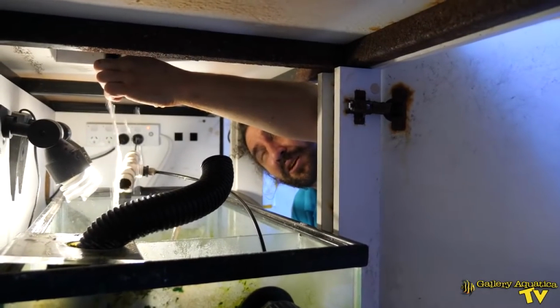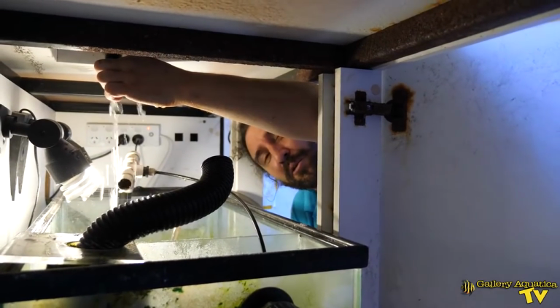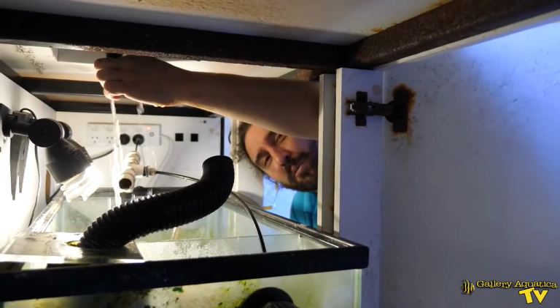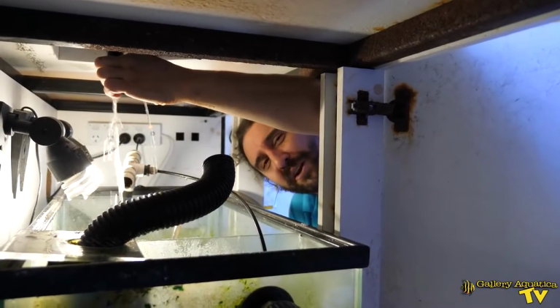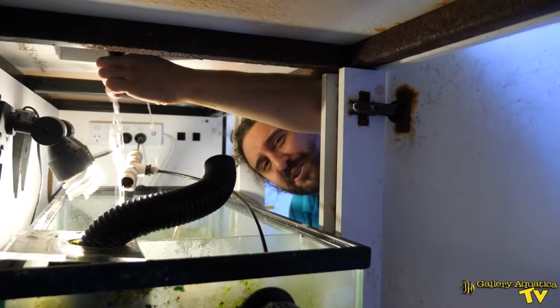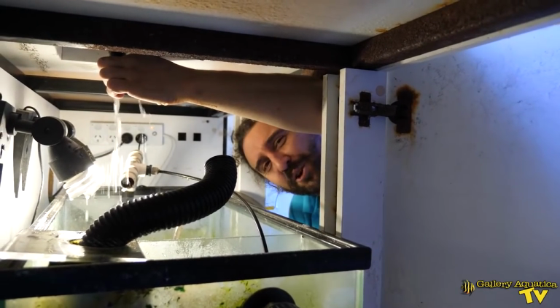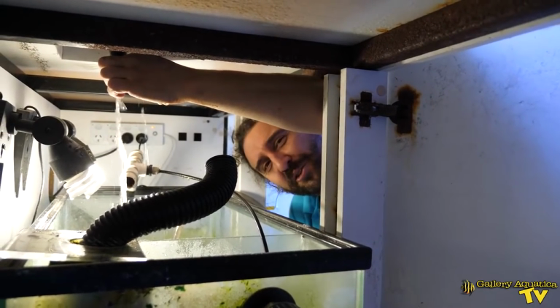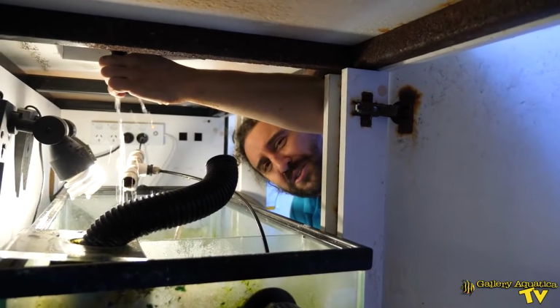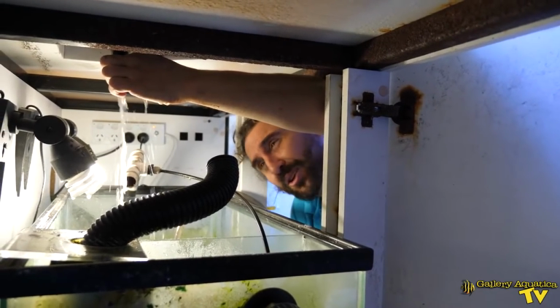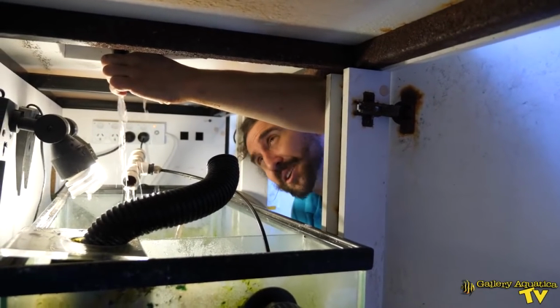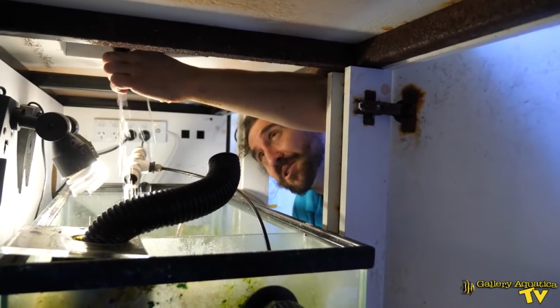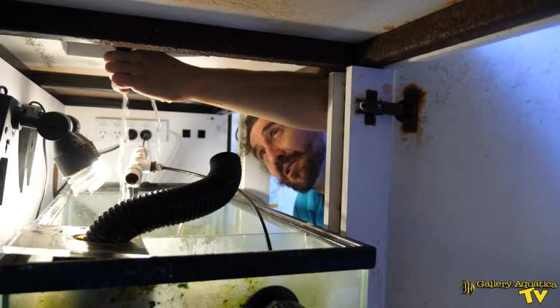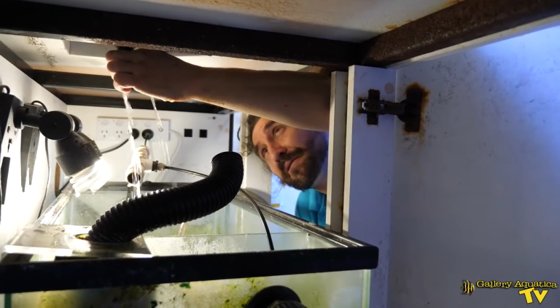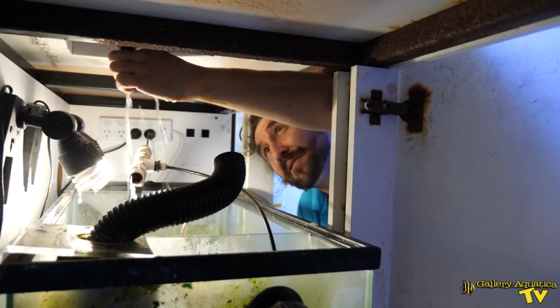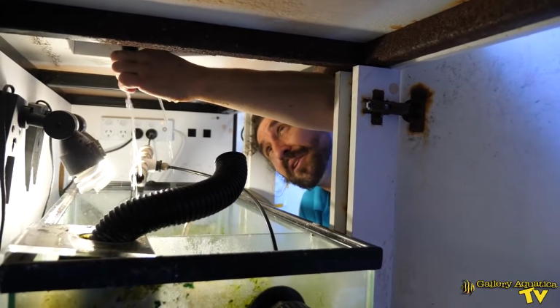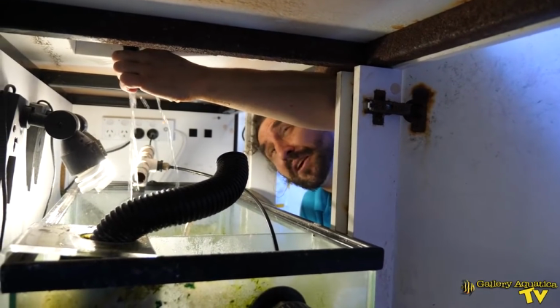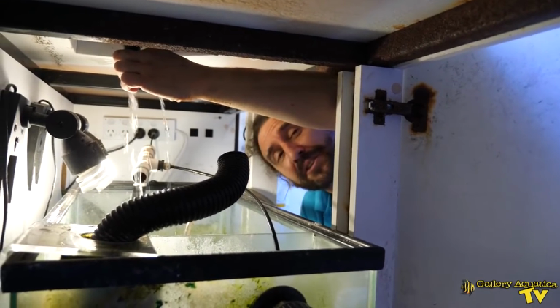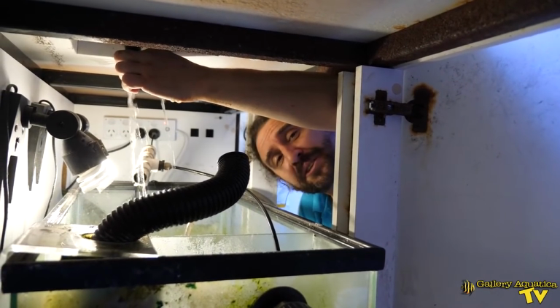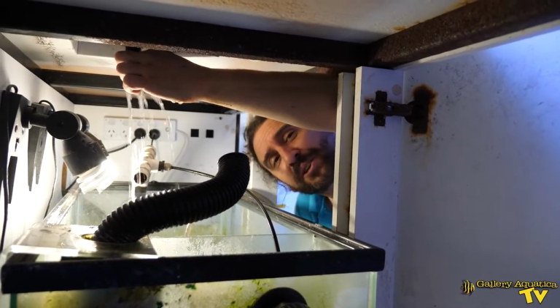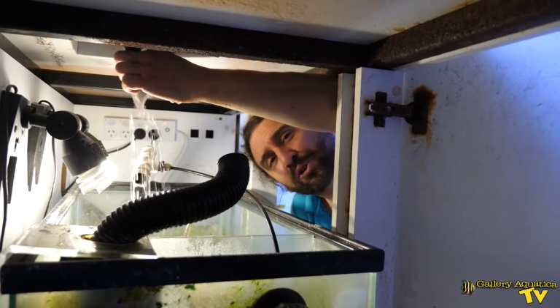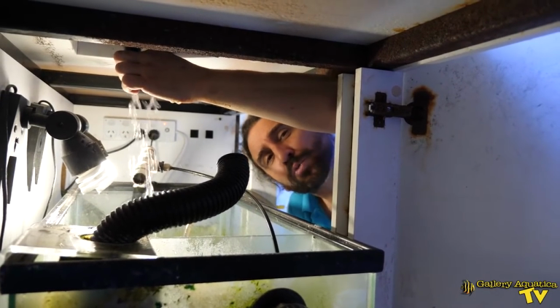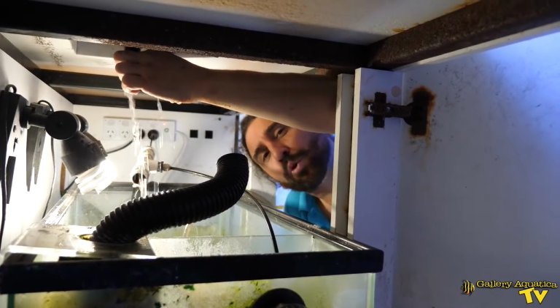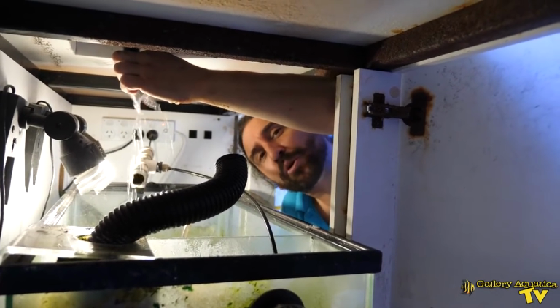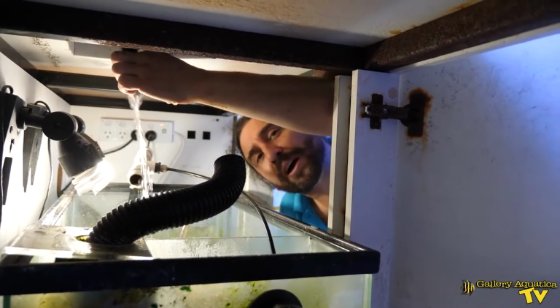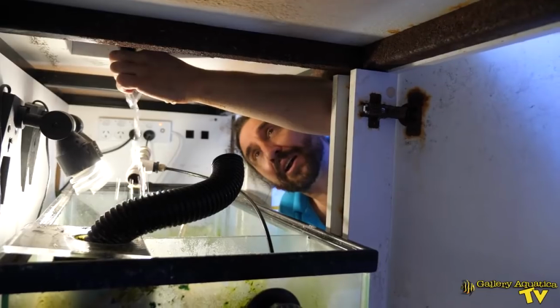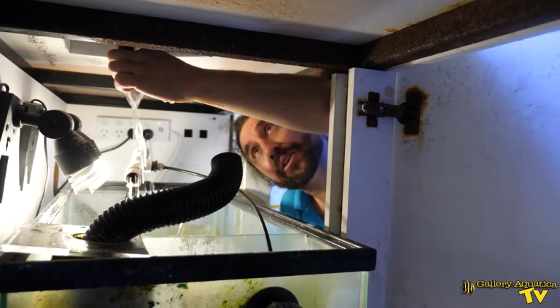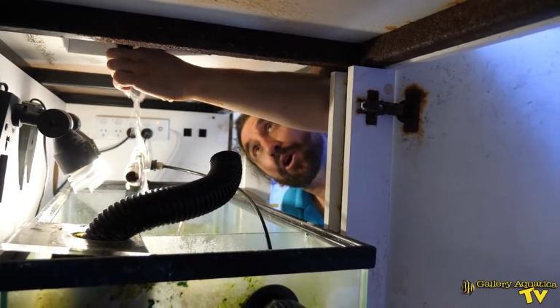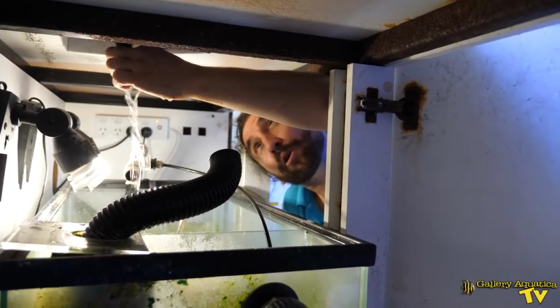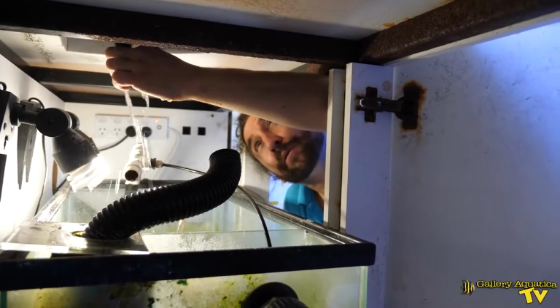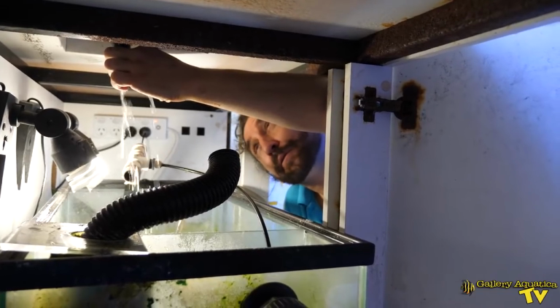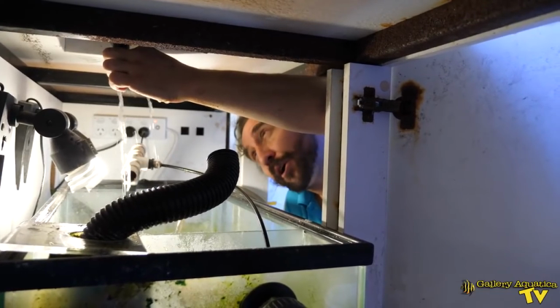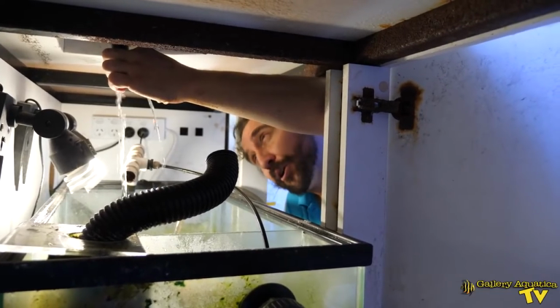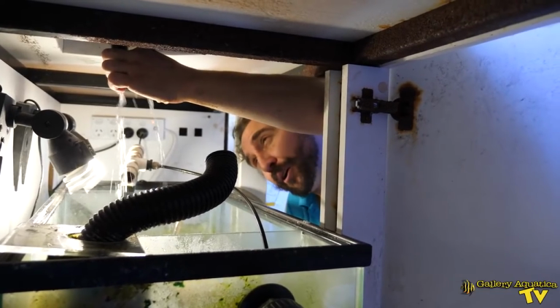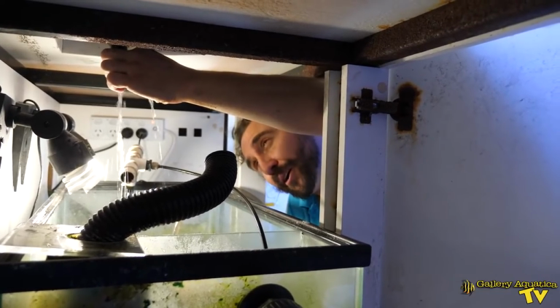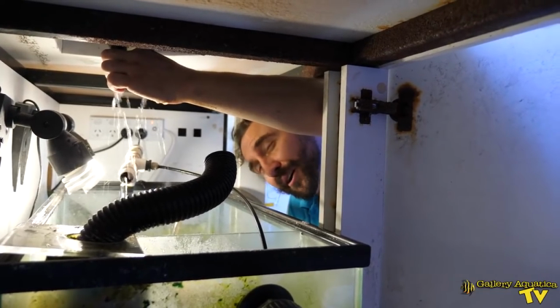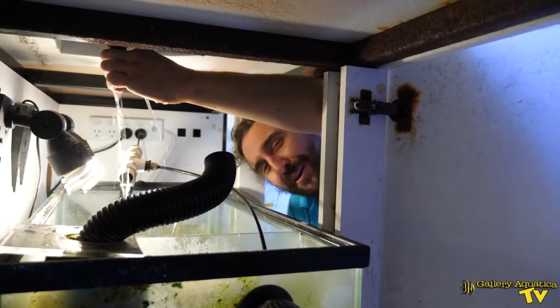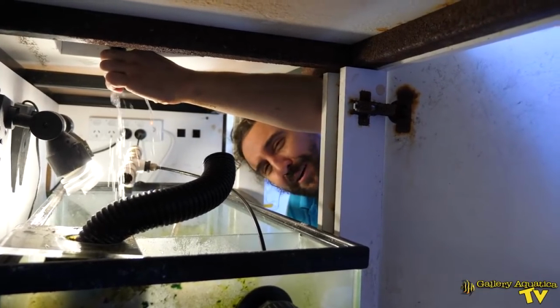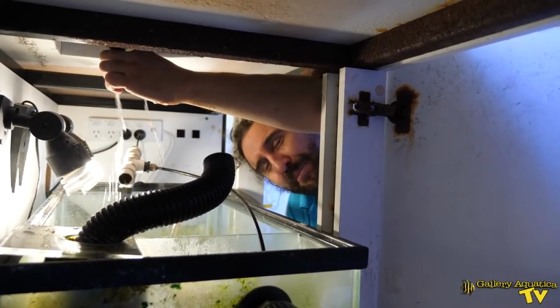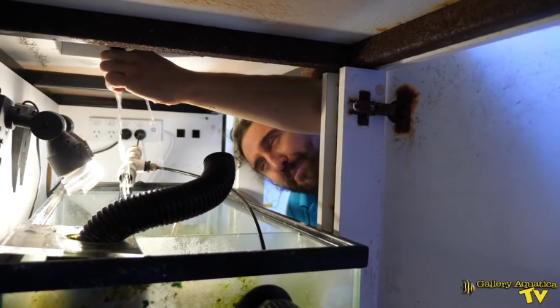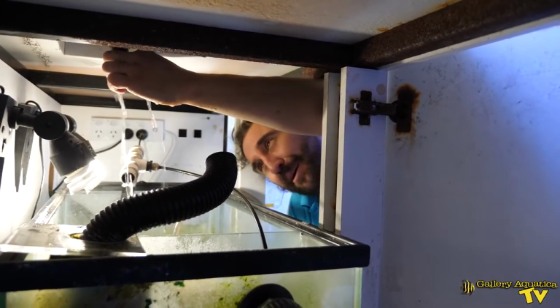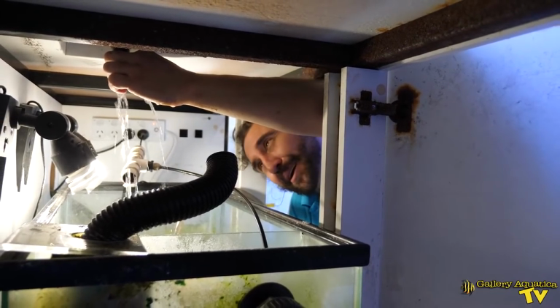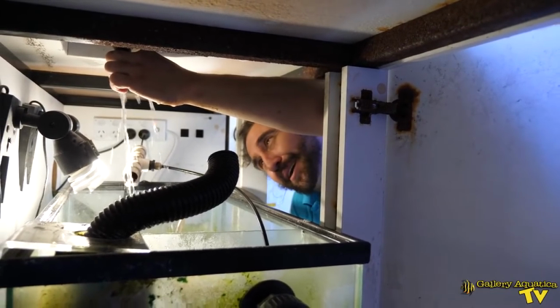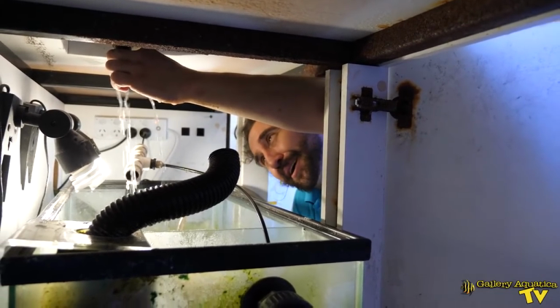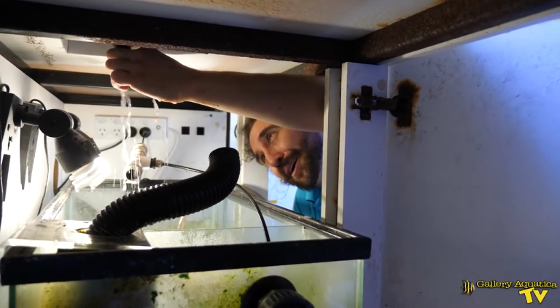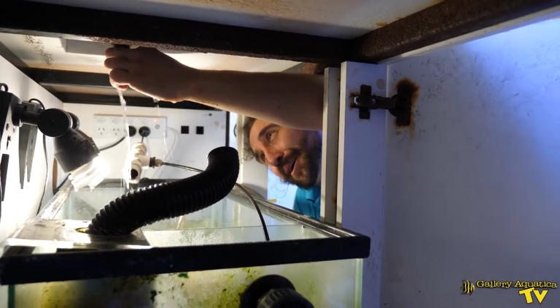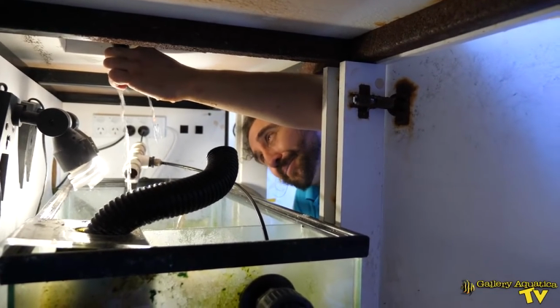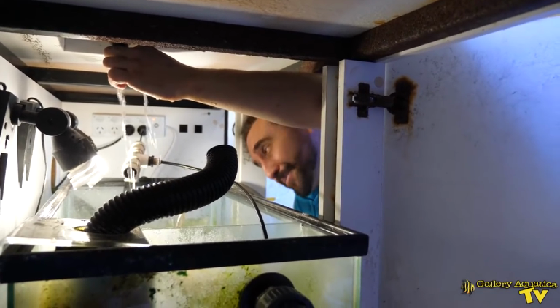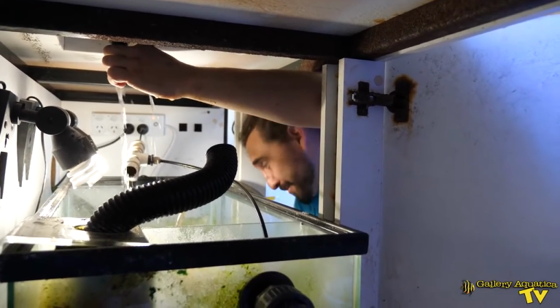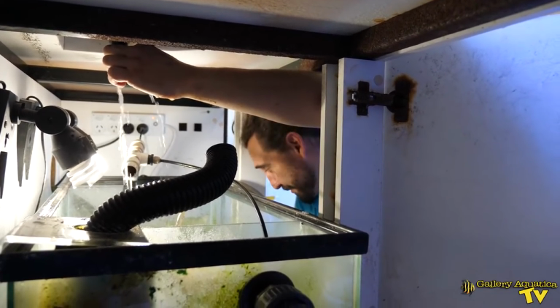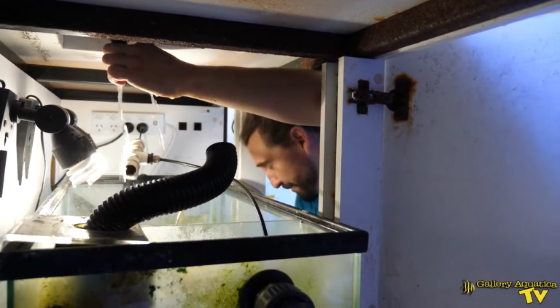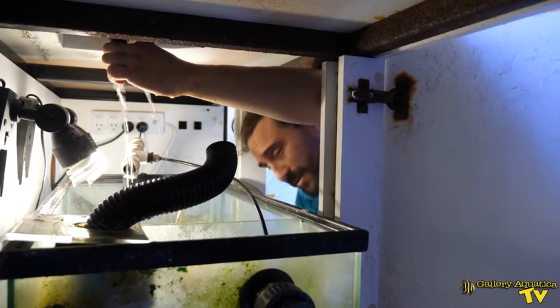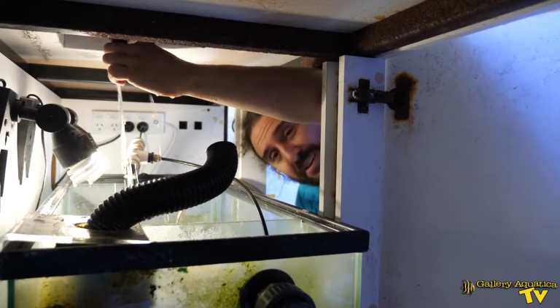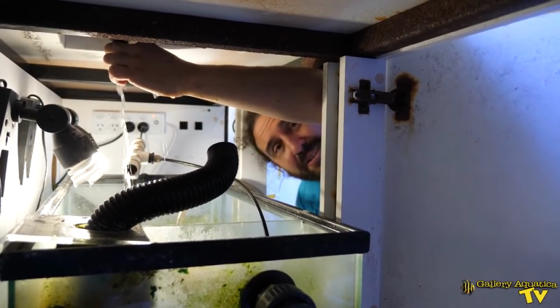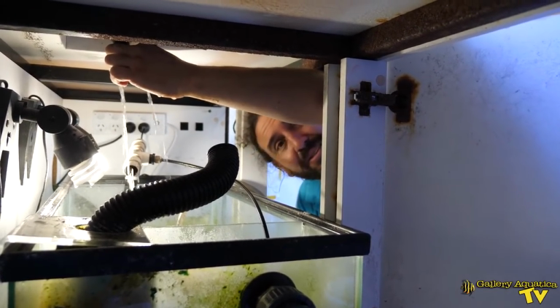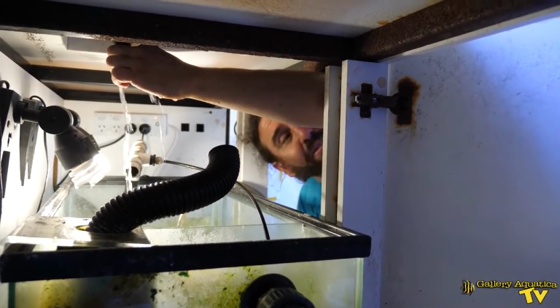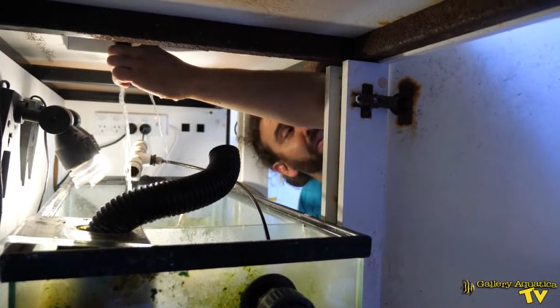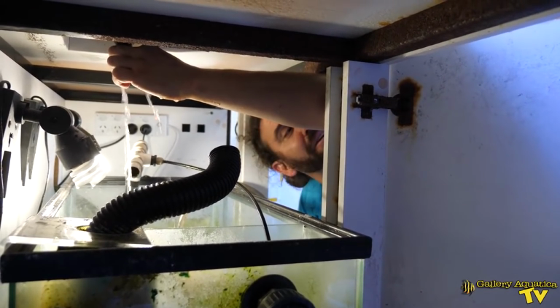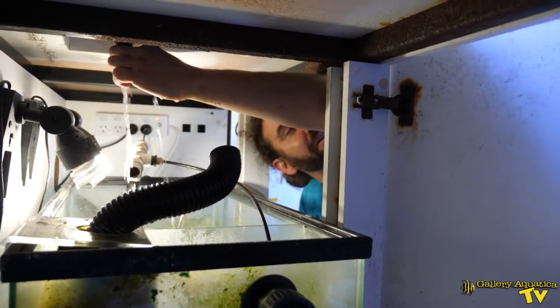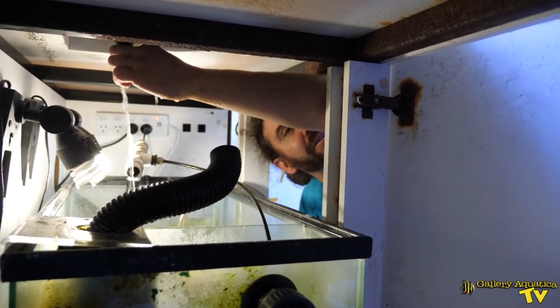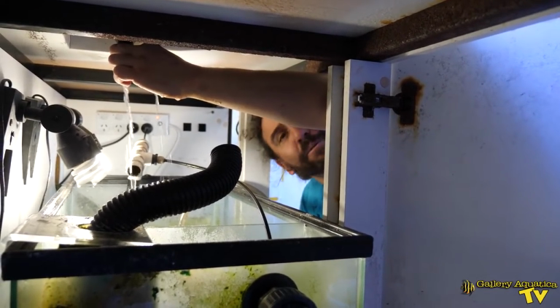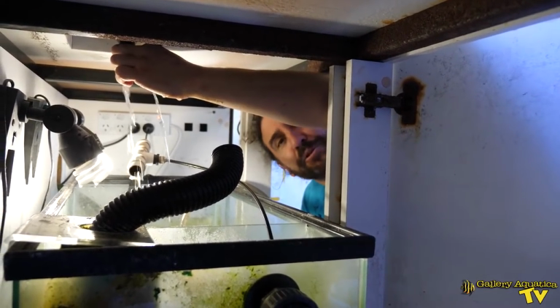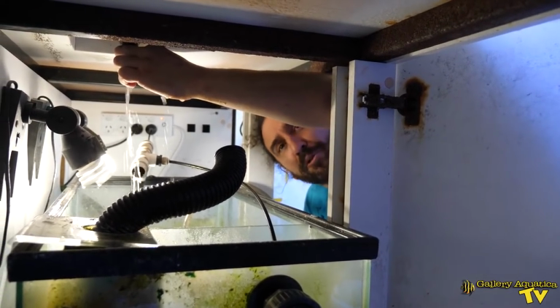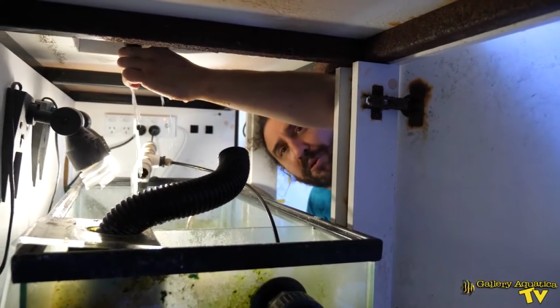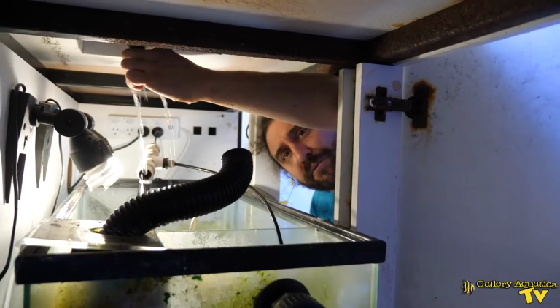We better turn these lights off — this is still just water out of the overflow, but can someone turn them off?